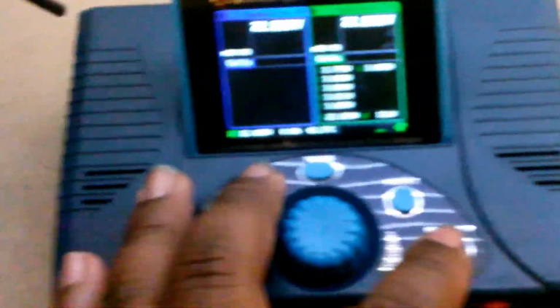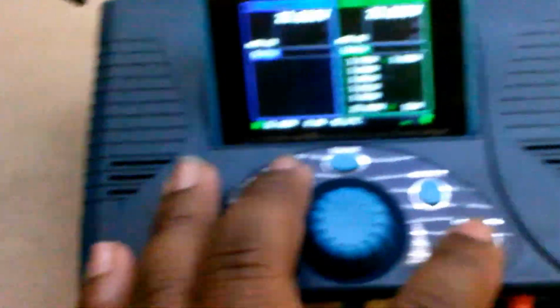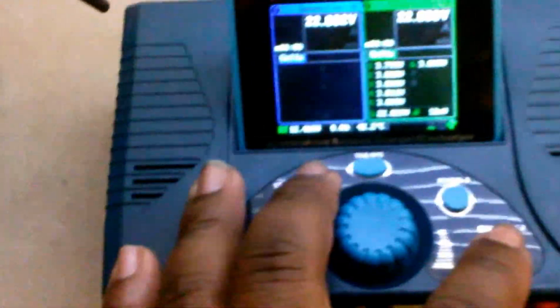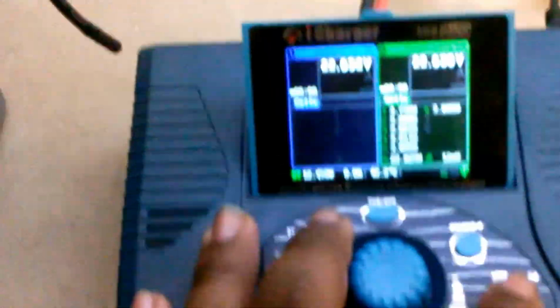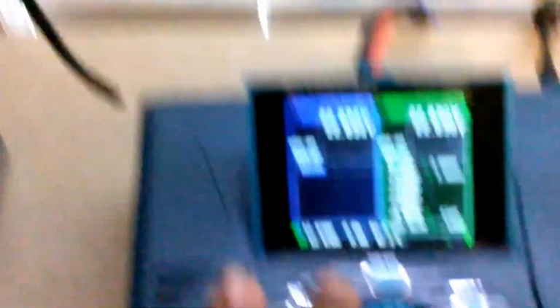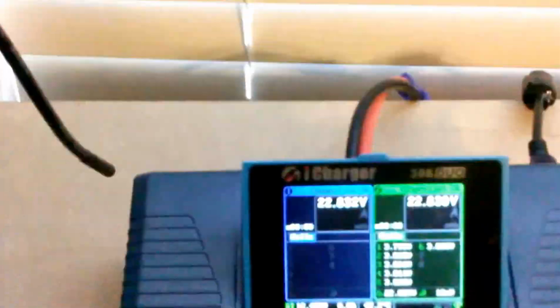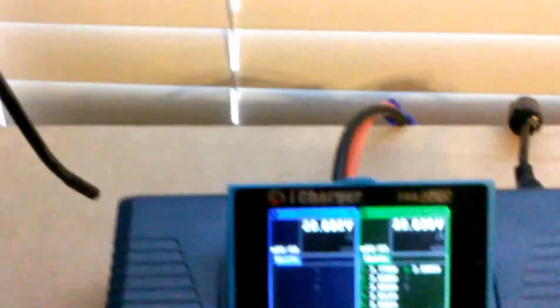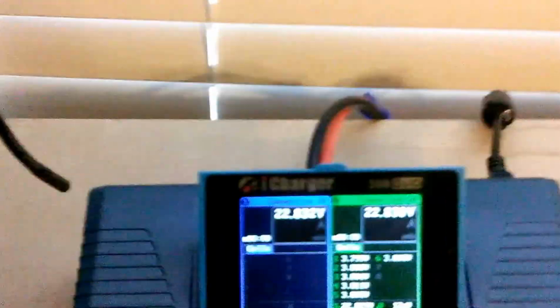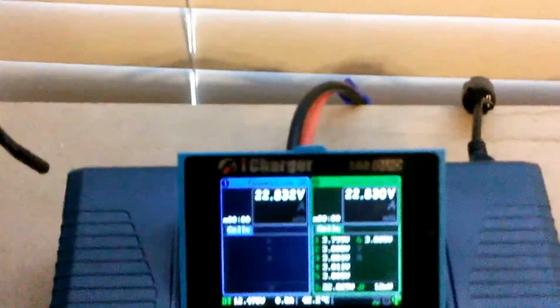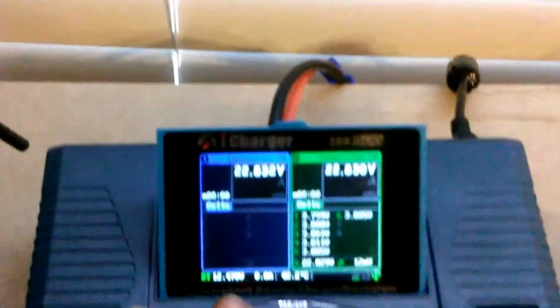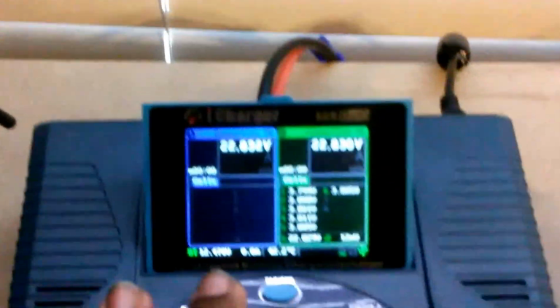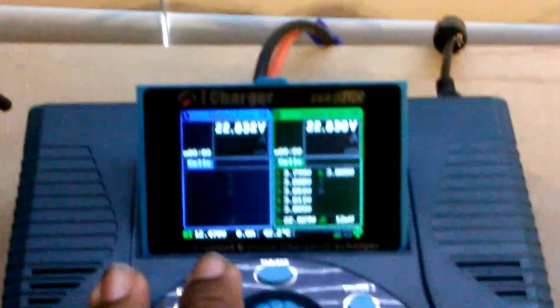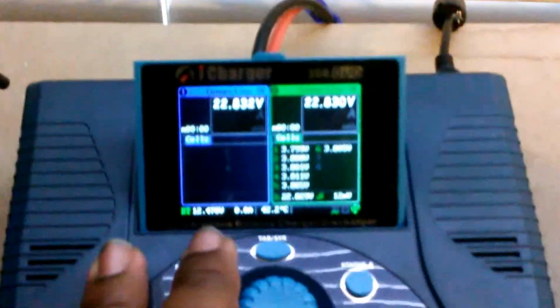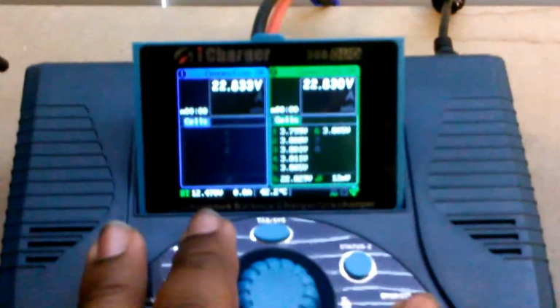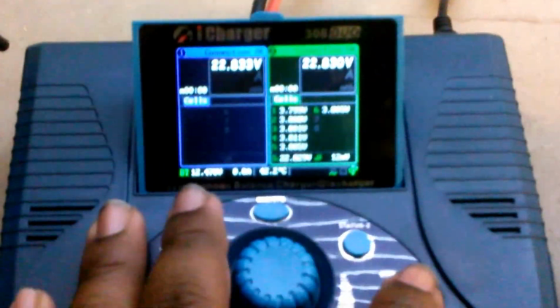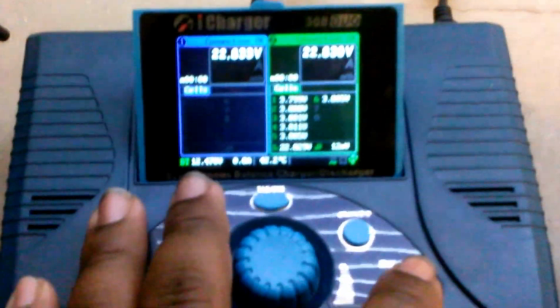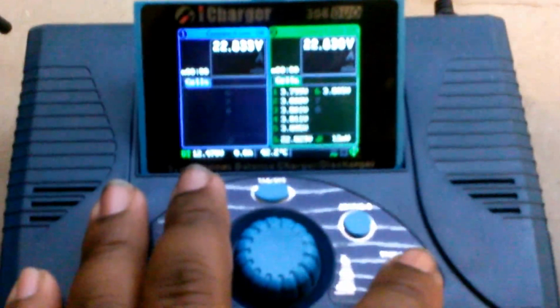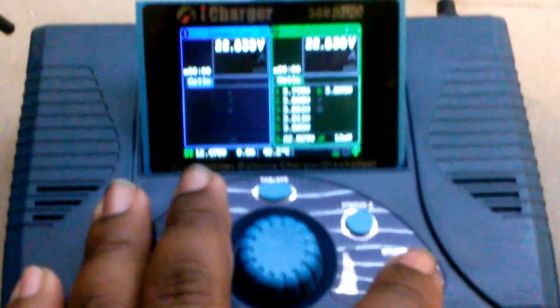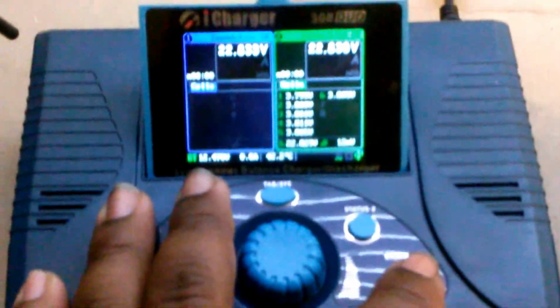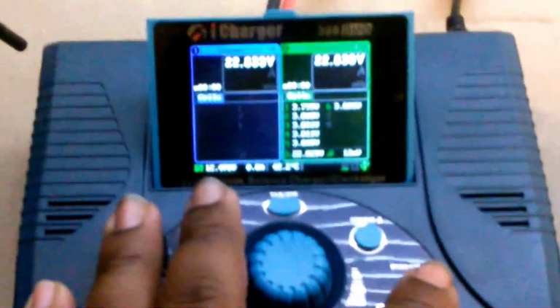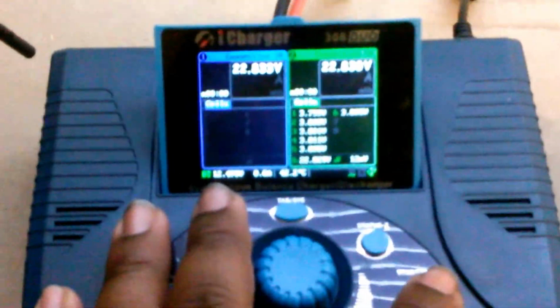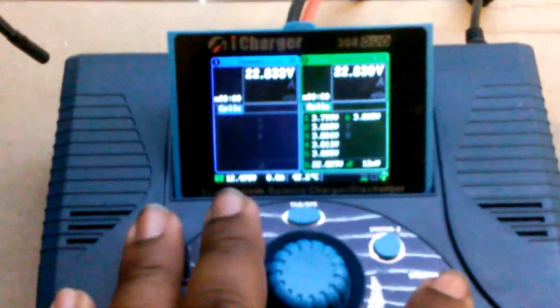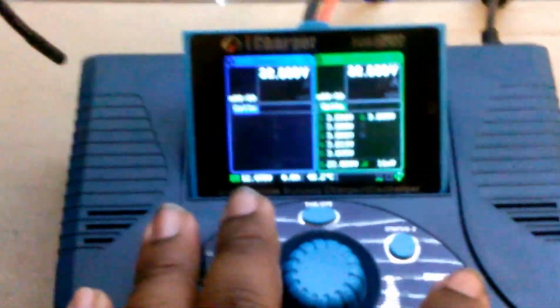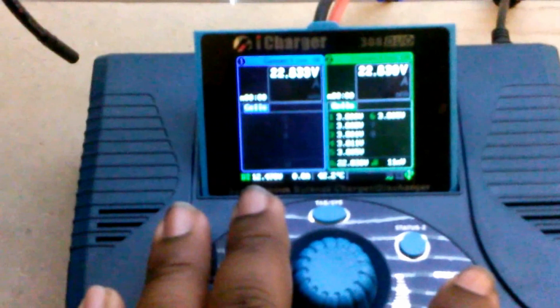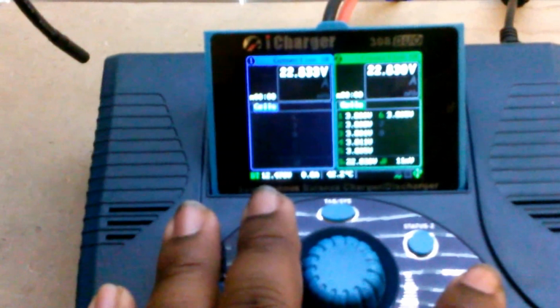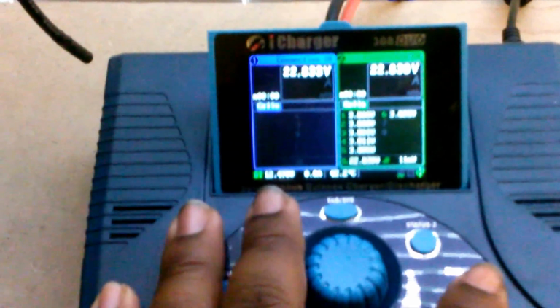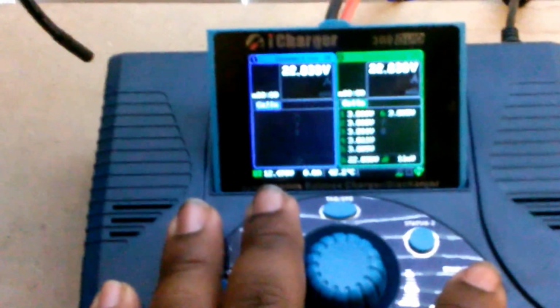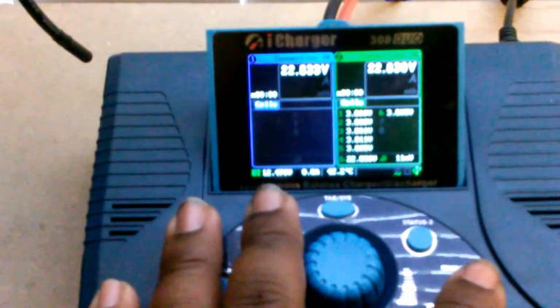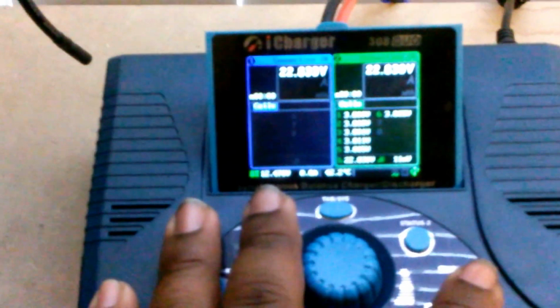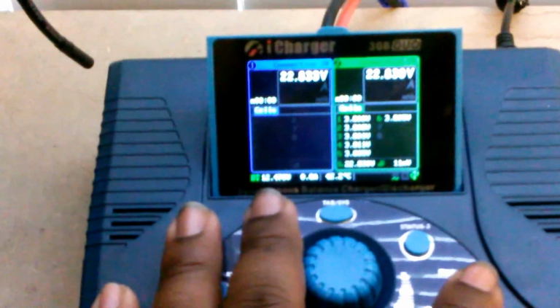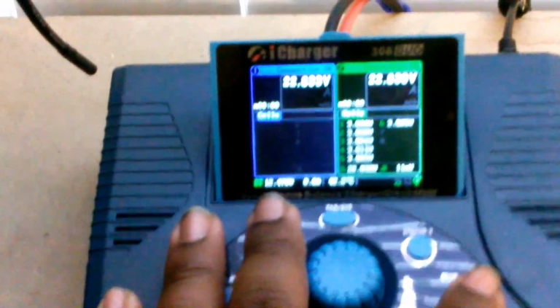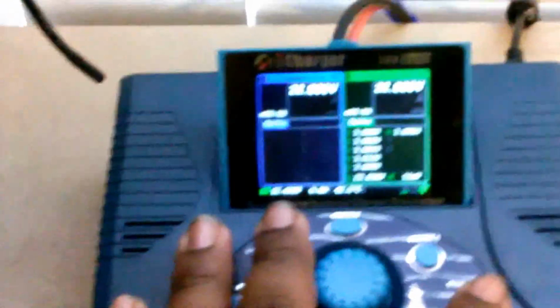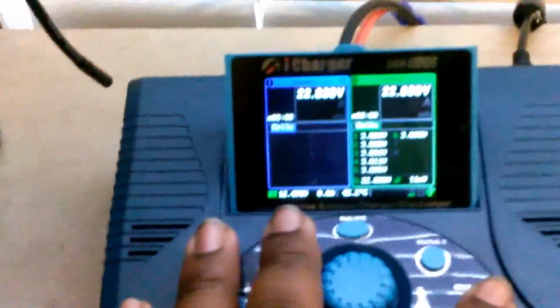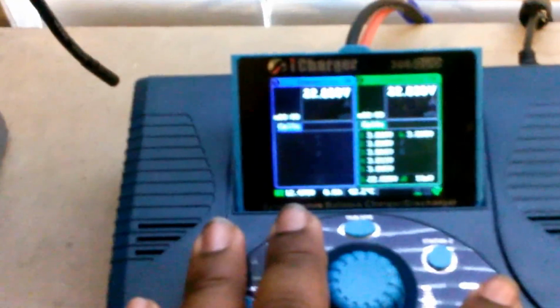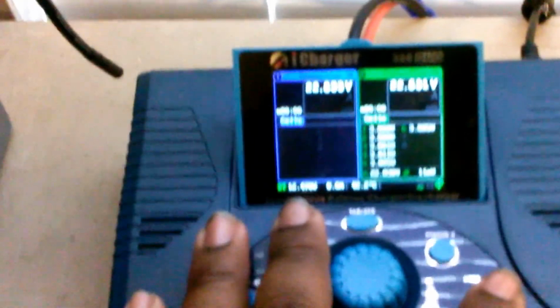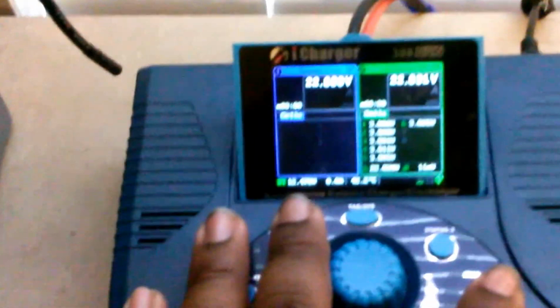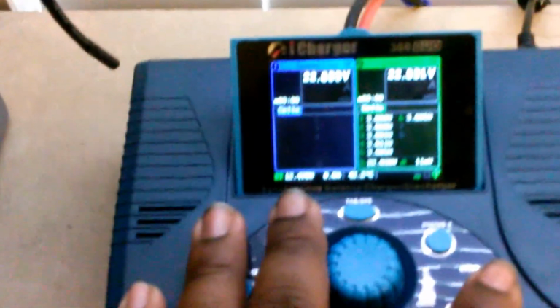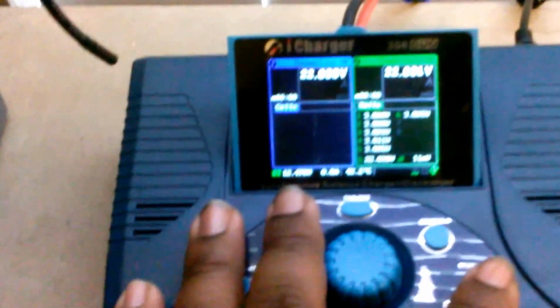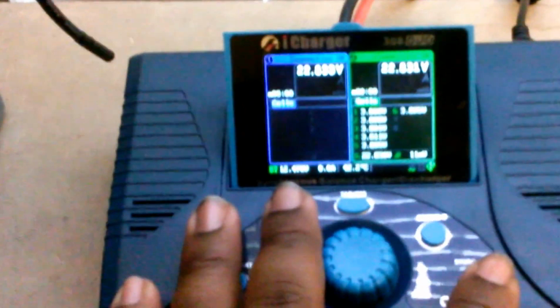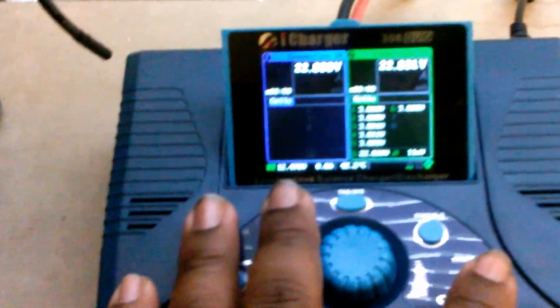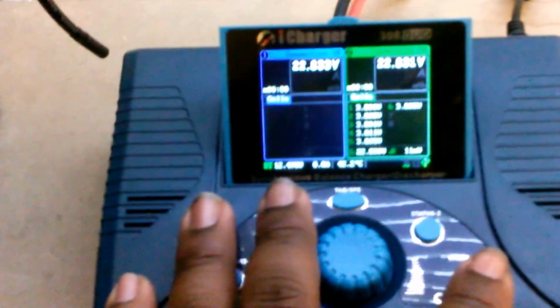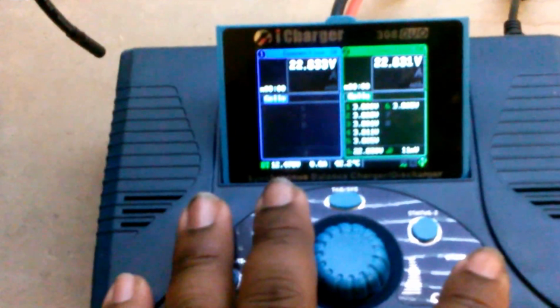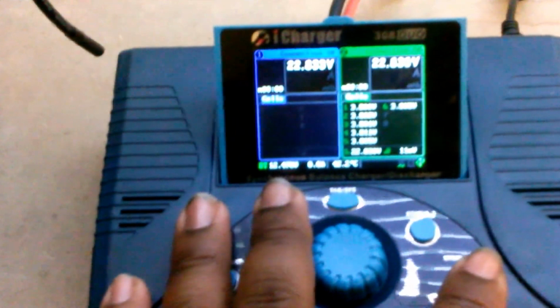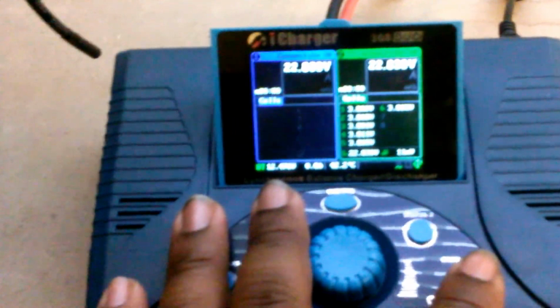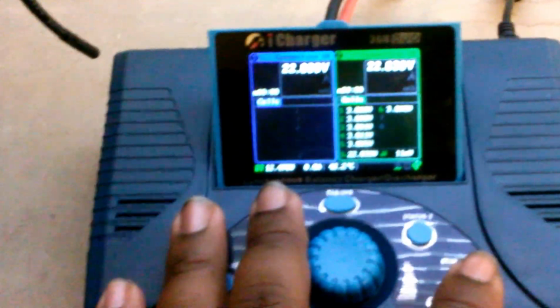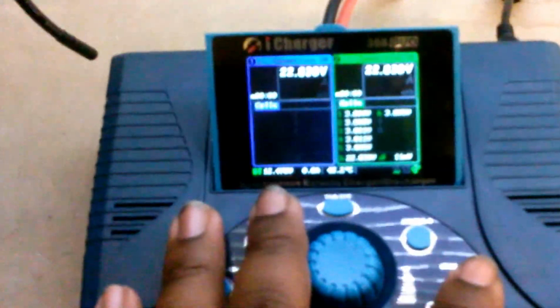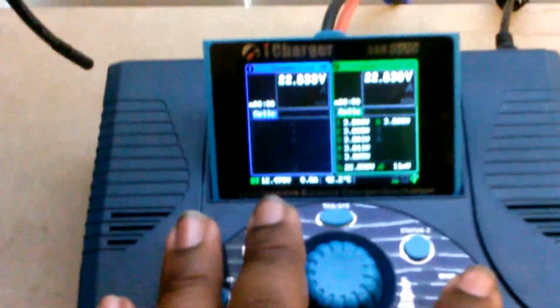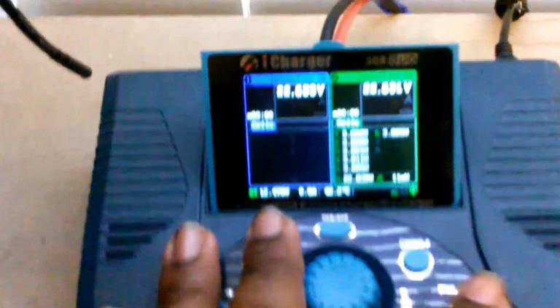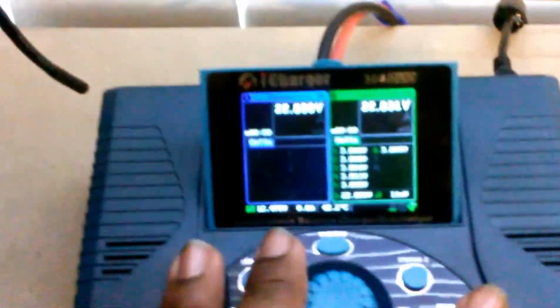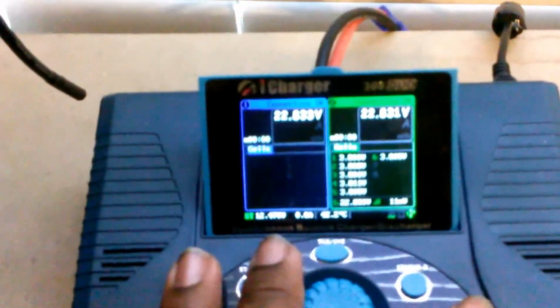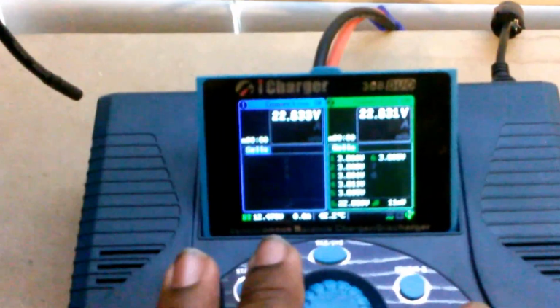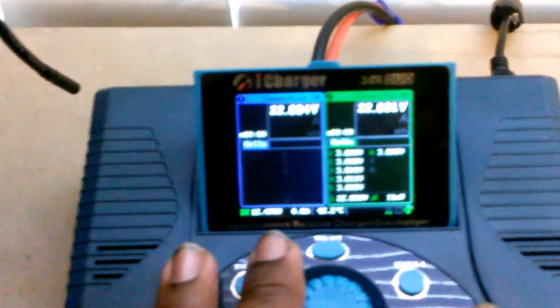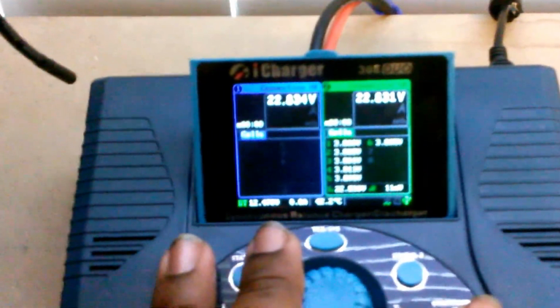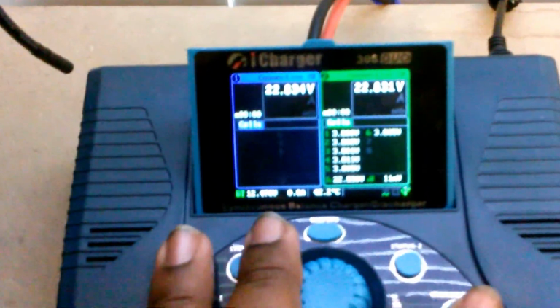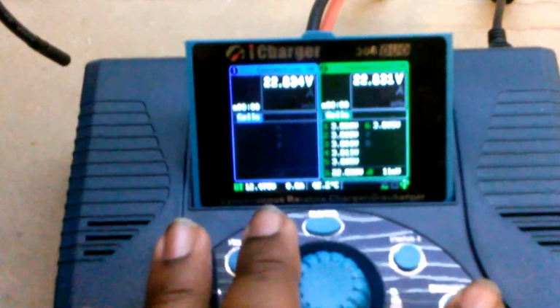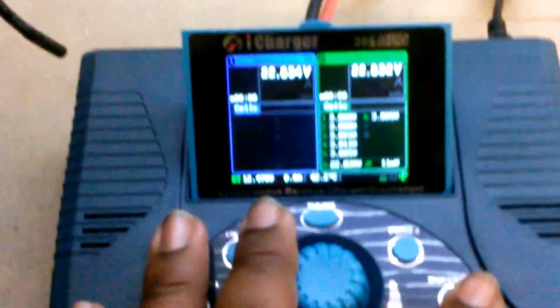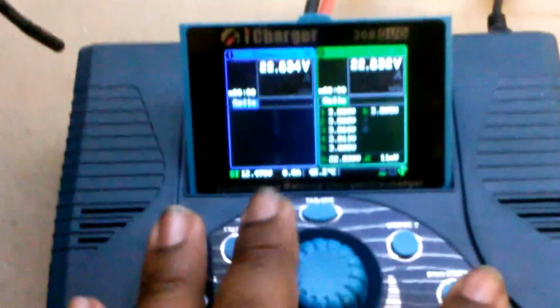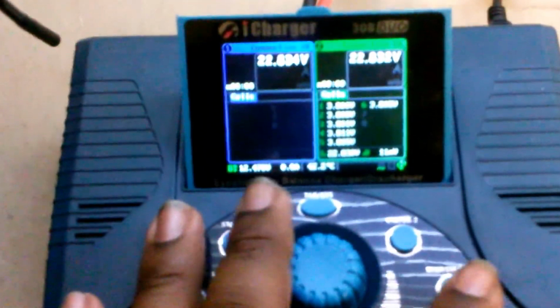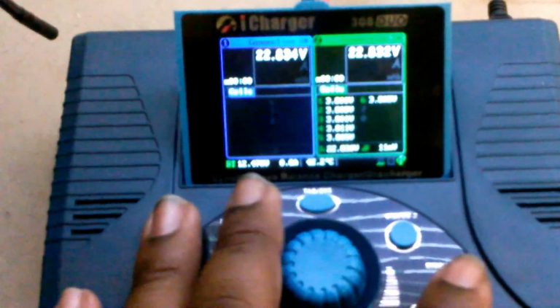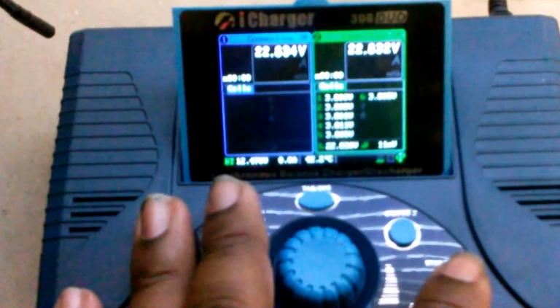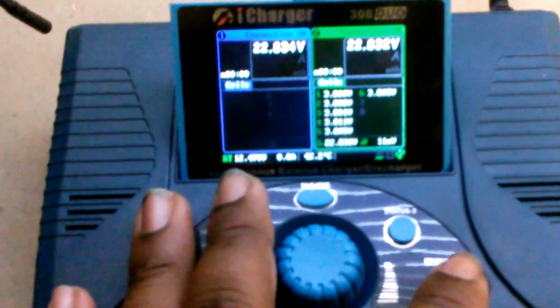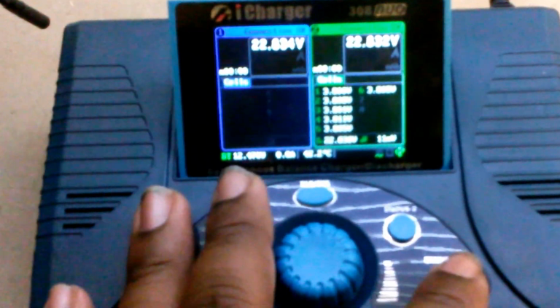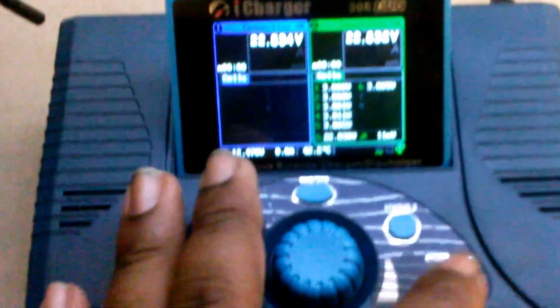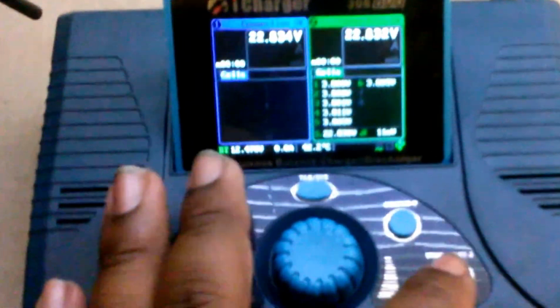This is a 38 duo. It can put up to a 60 amp load on the power supply, but I'm going to demonstrate it around 50.